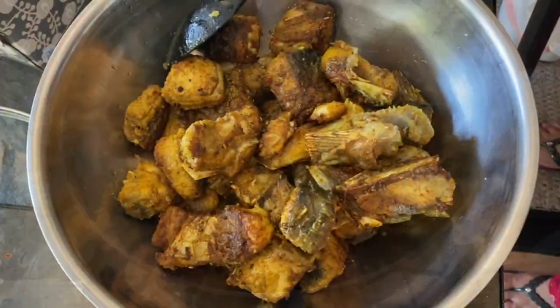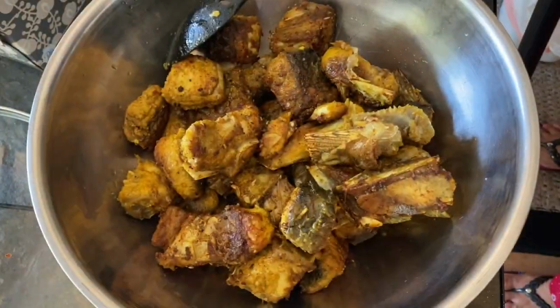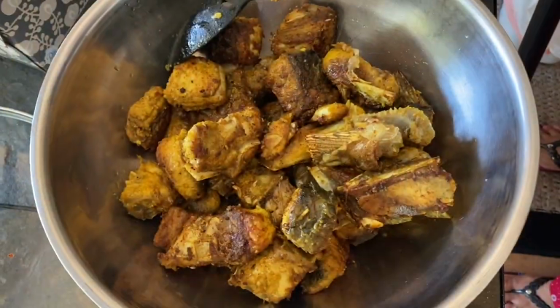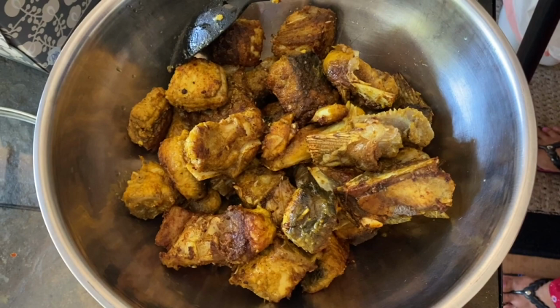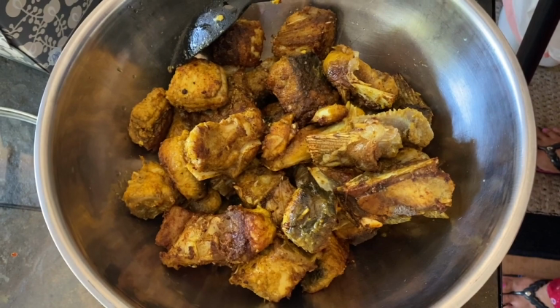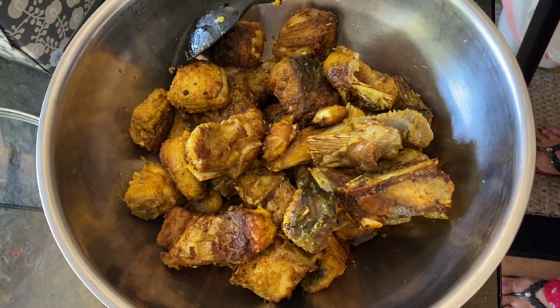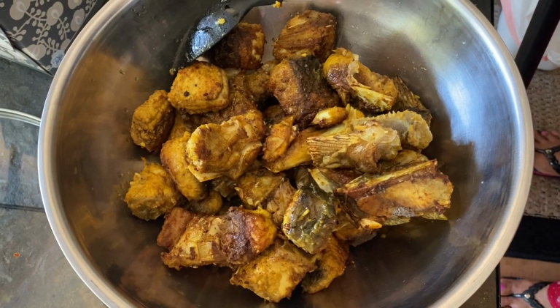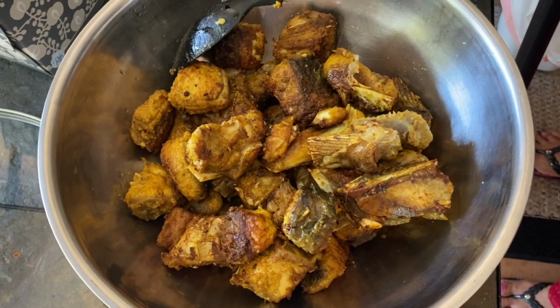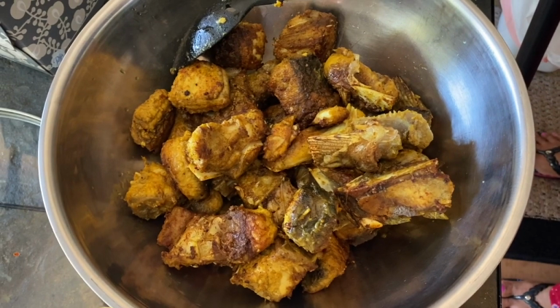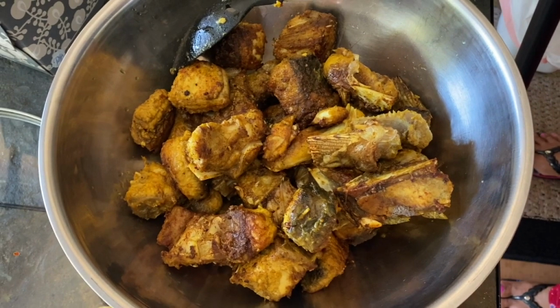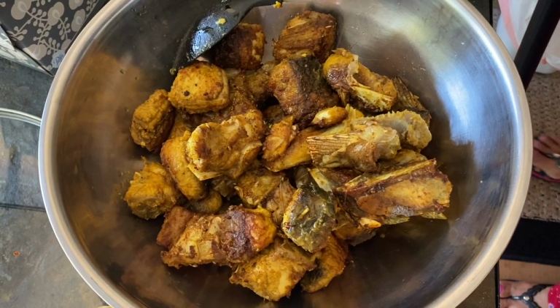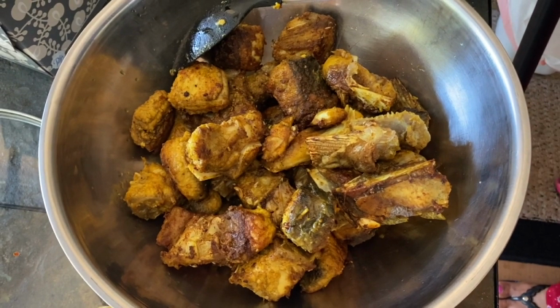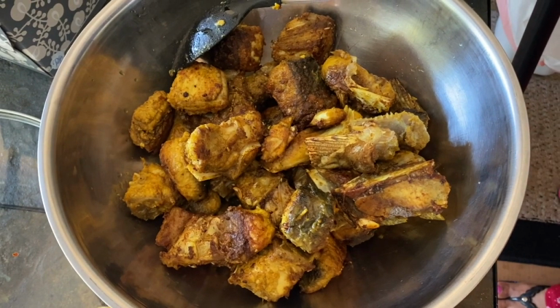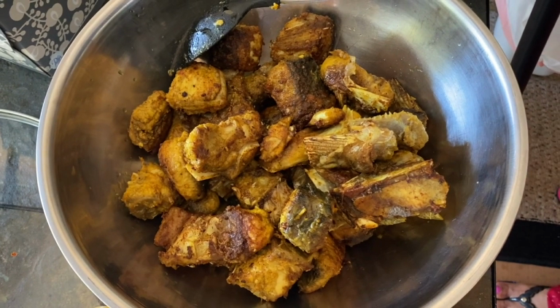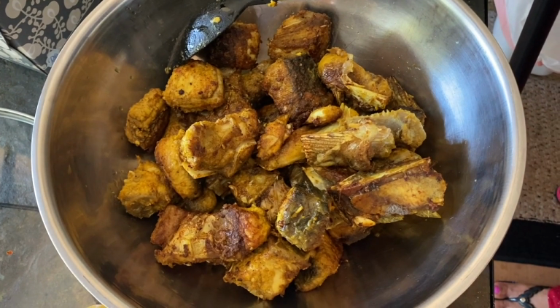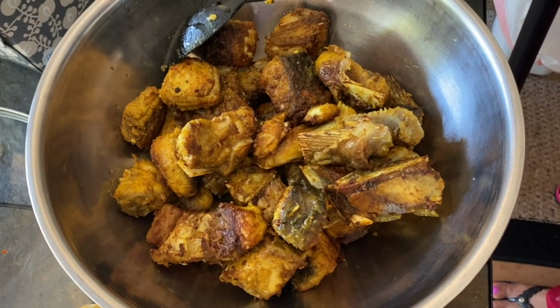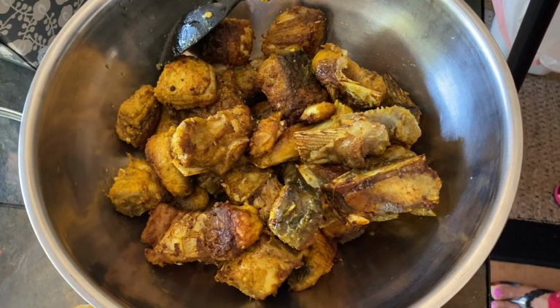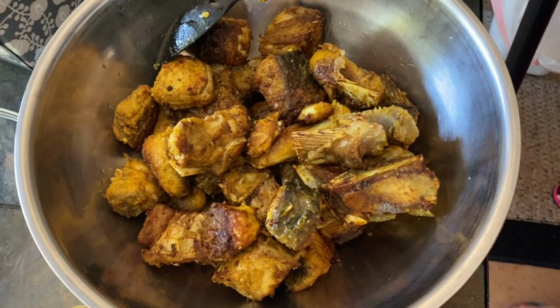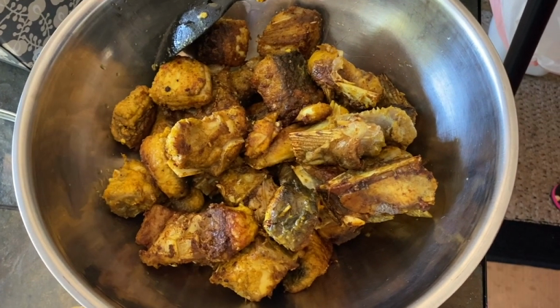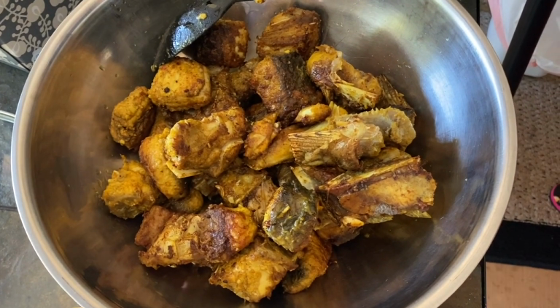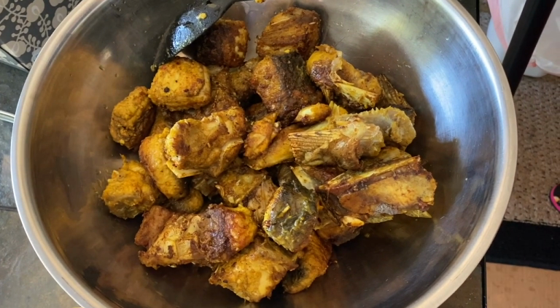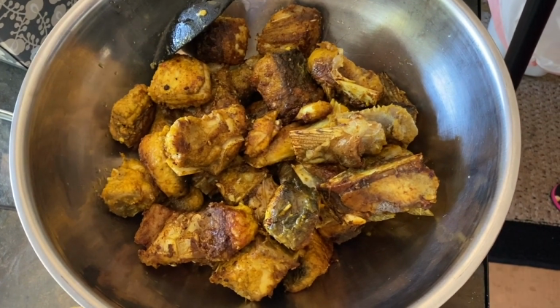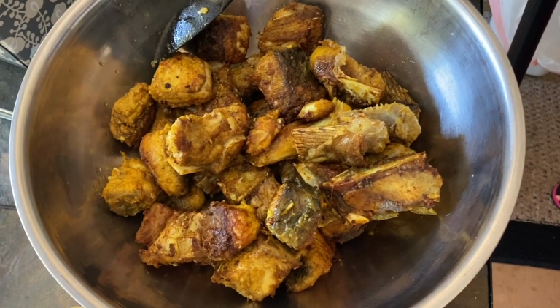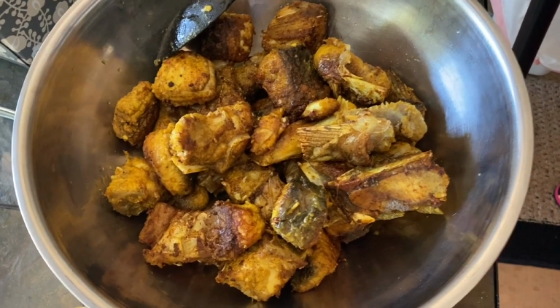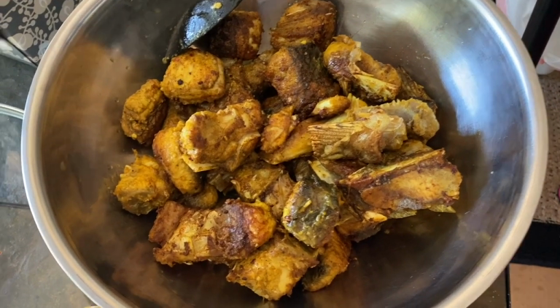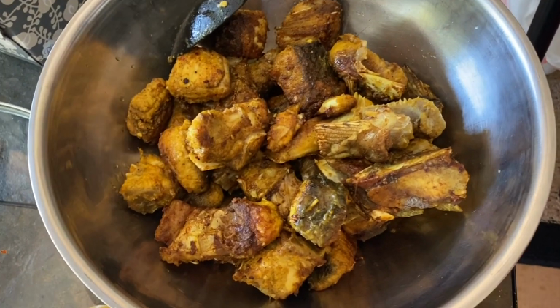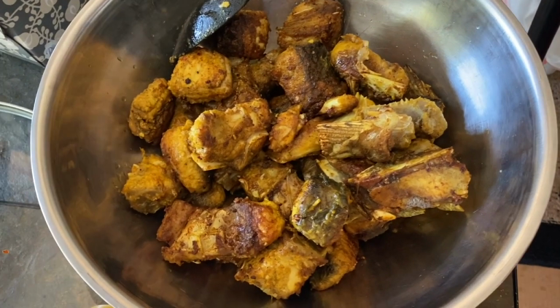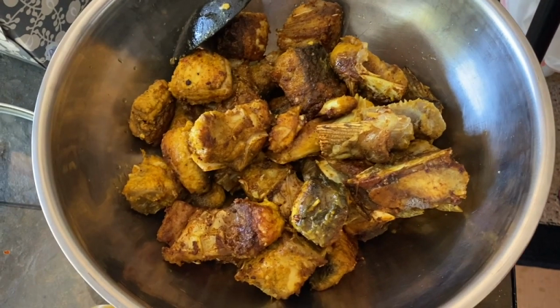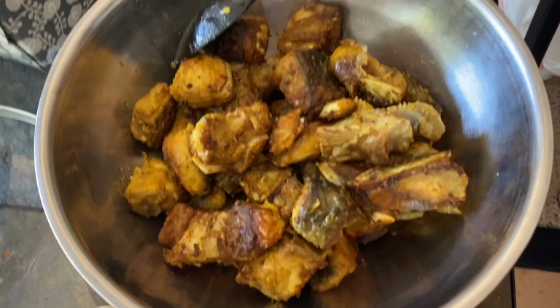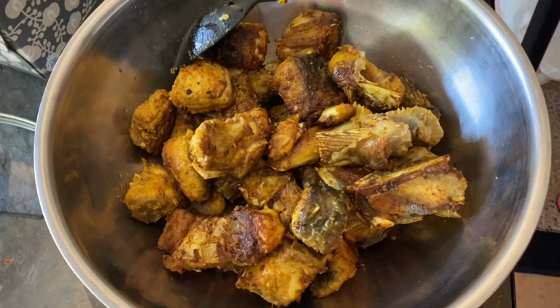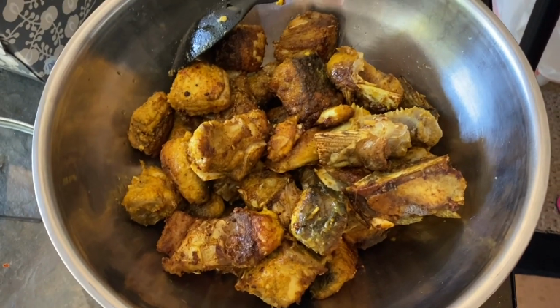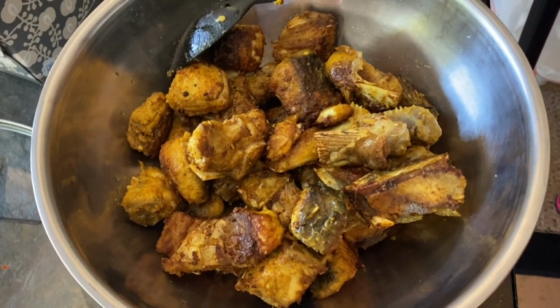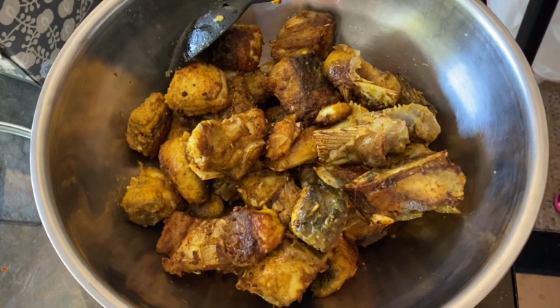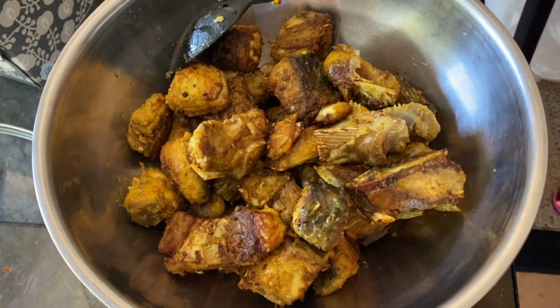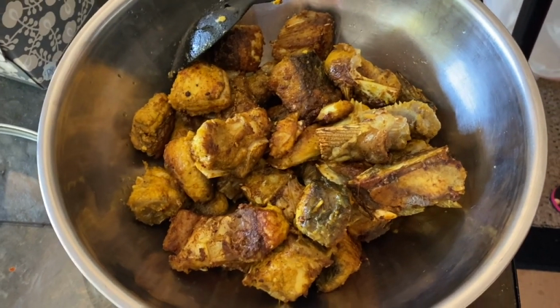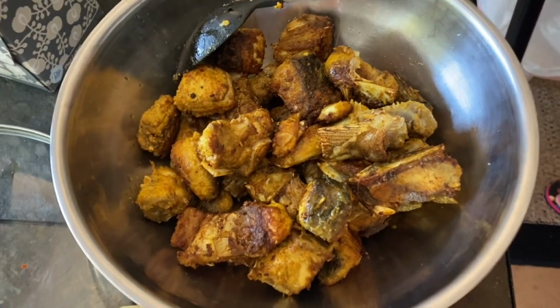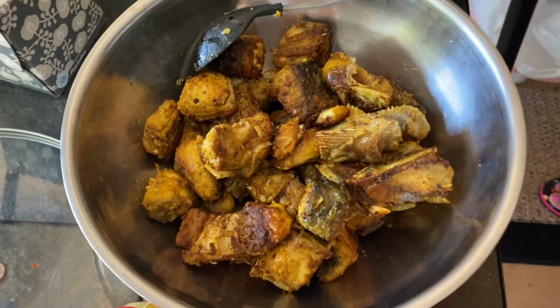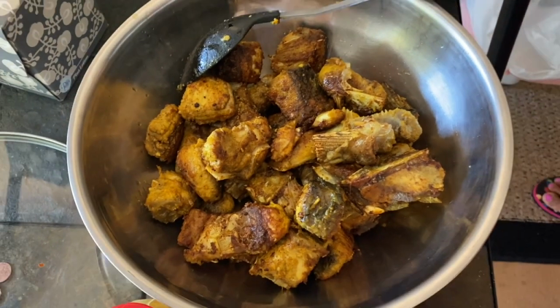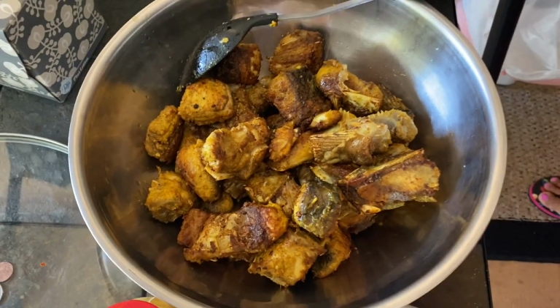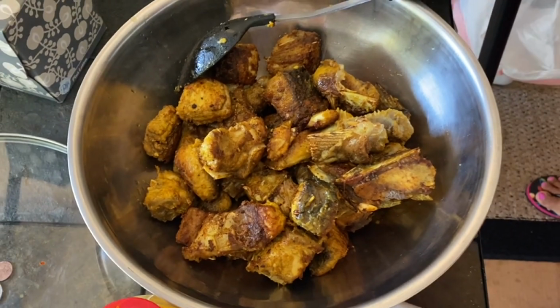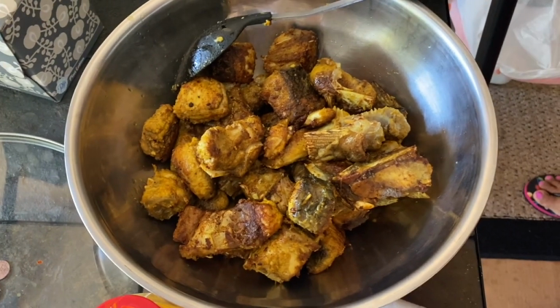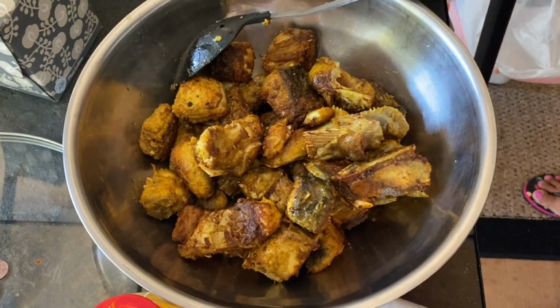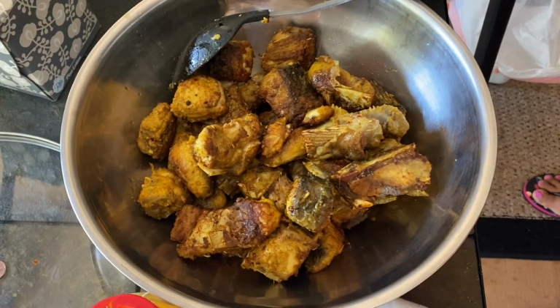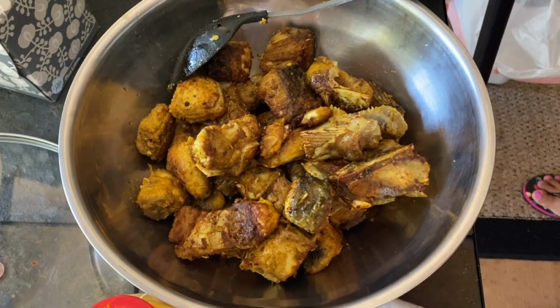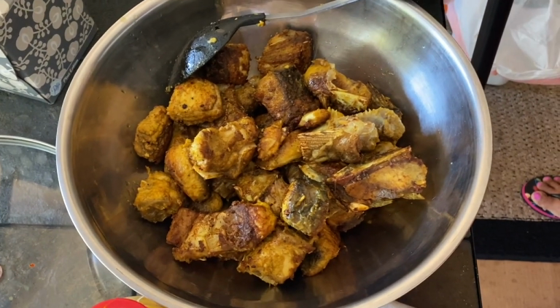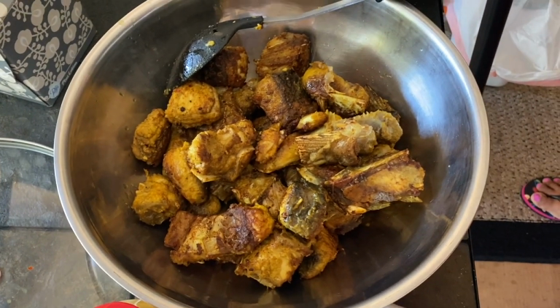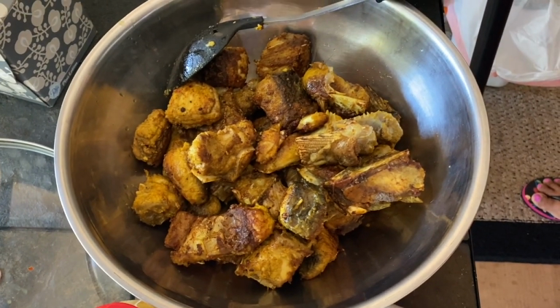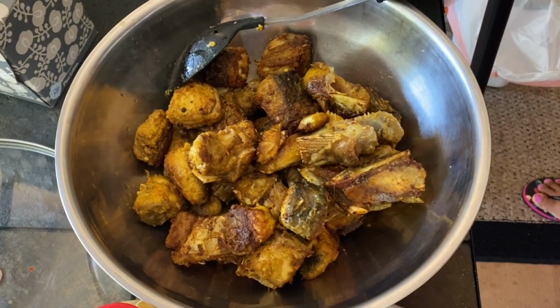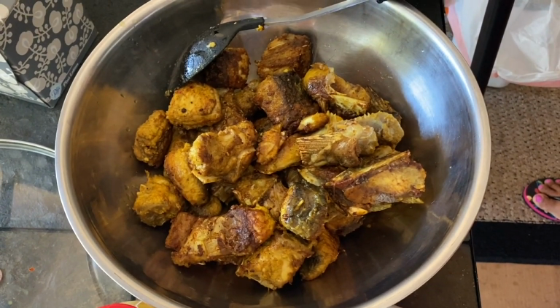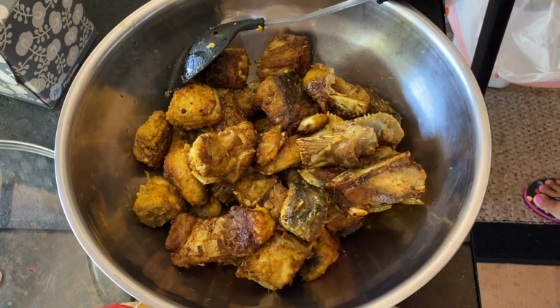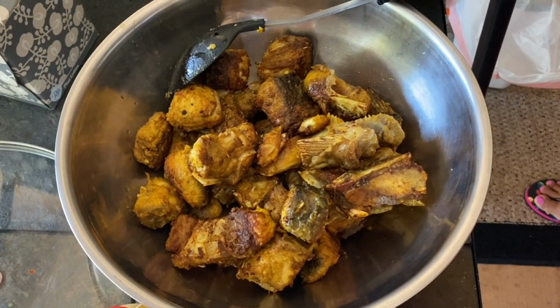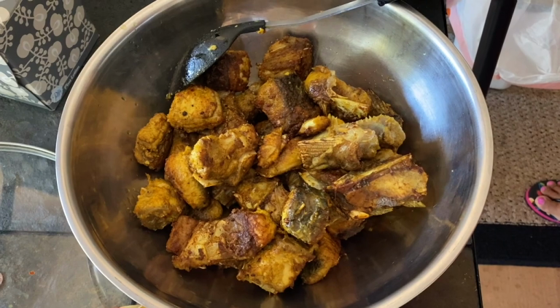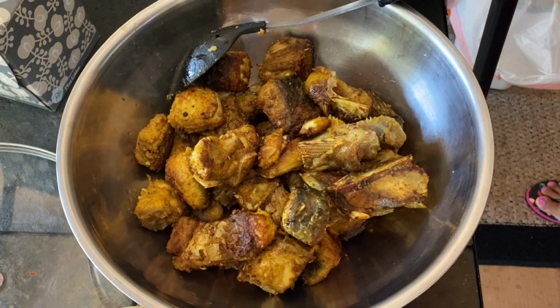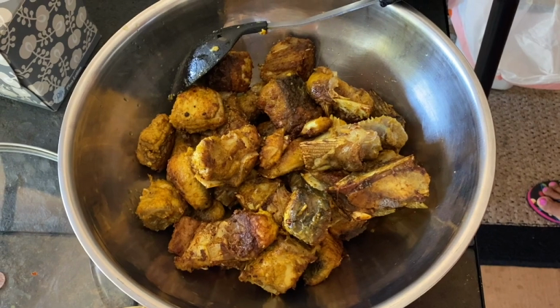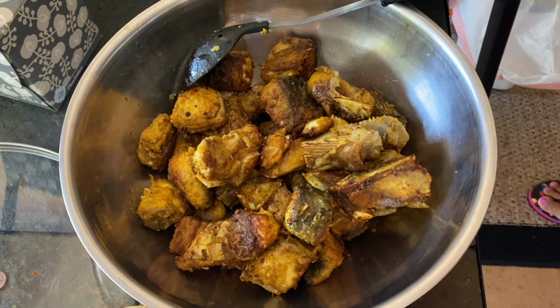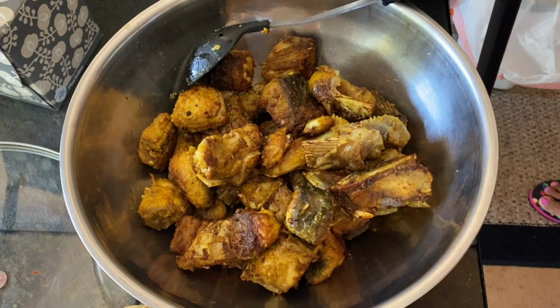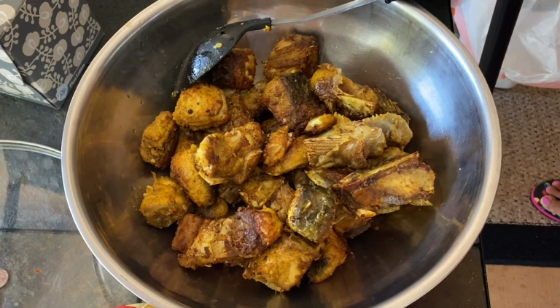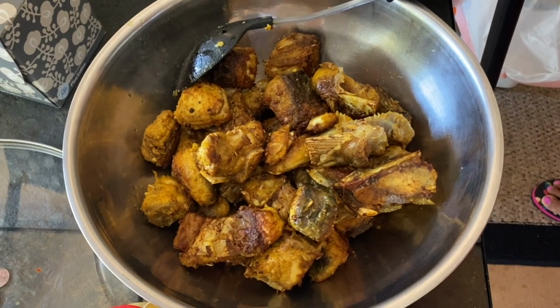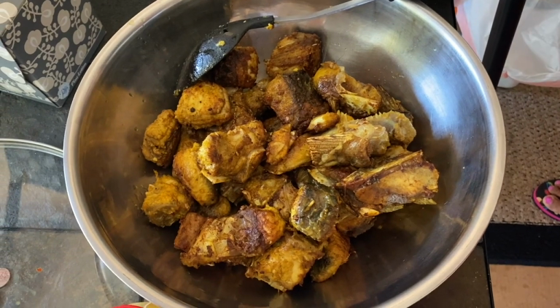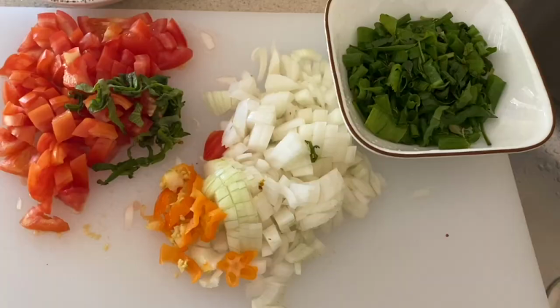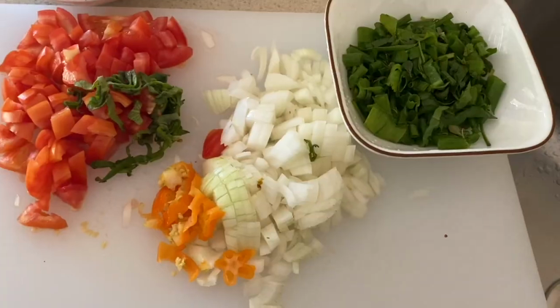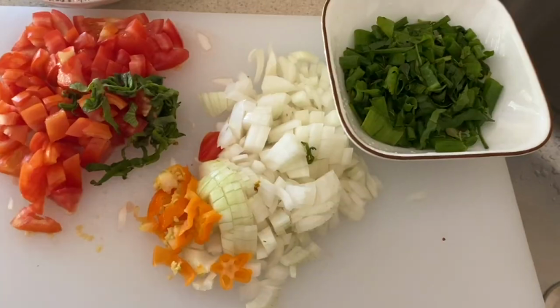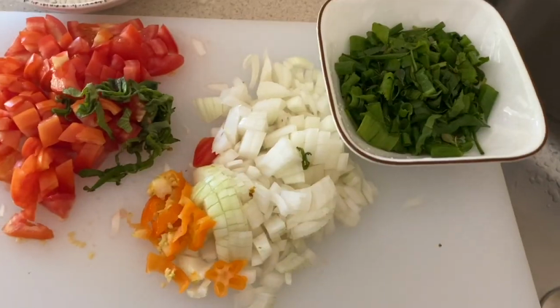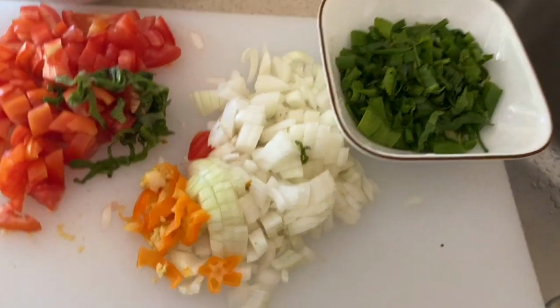So this is all done and this is what our fish looks like. Now we're going to start the cooking process.